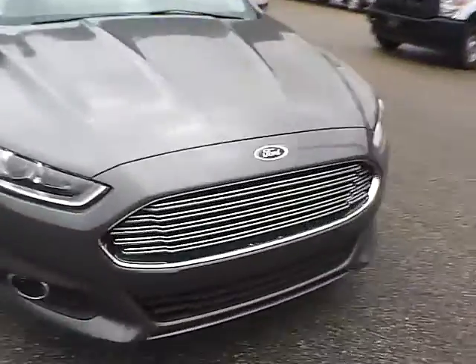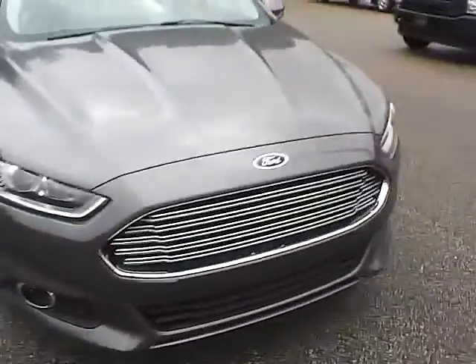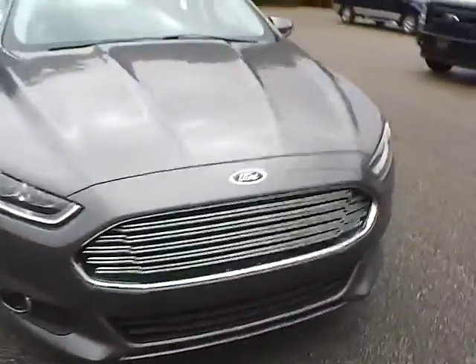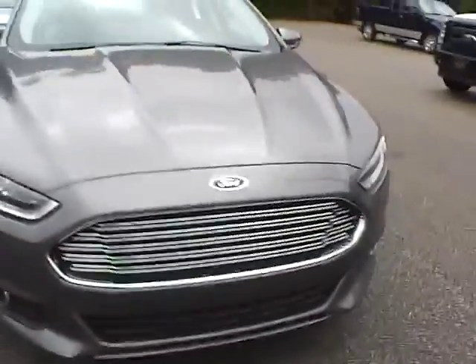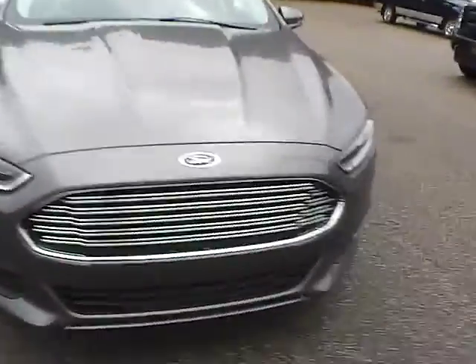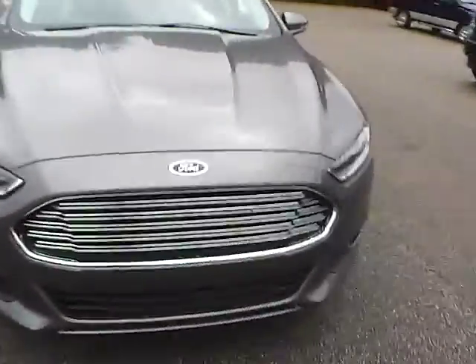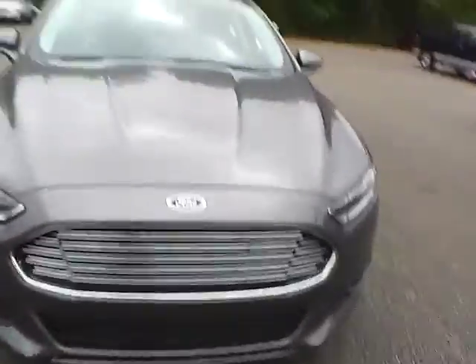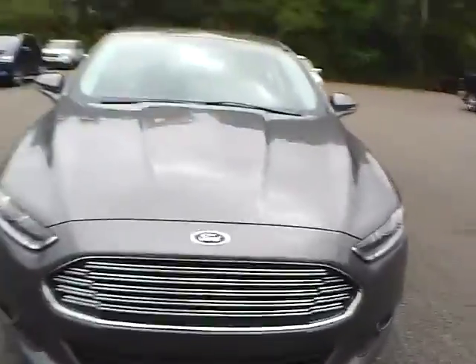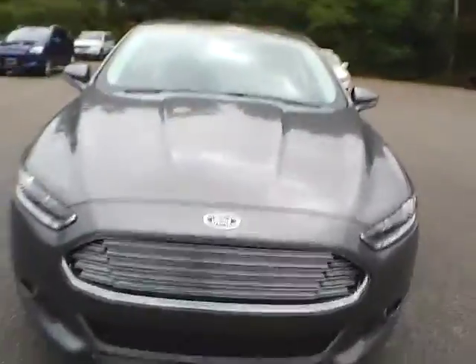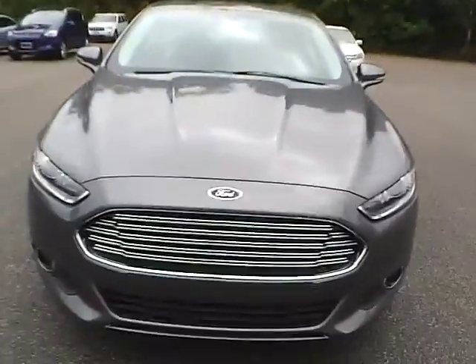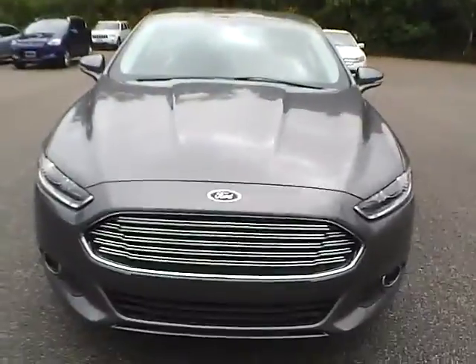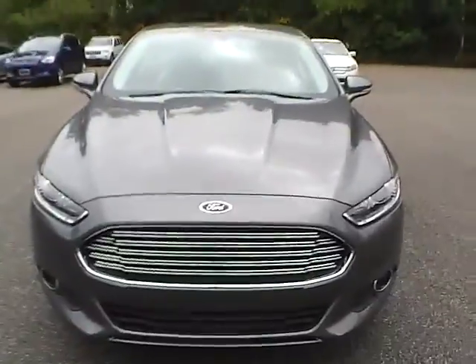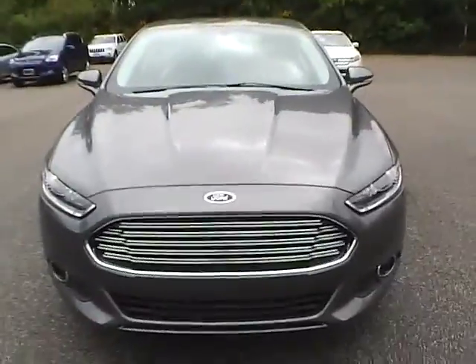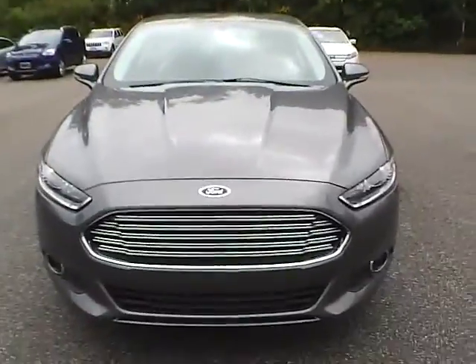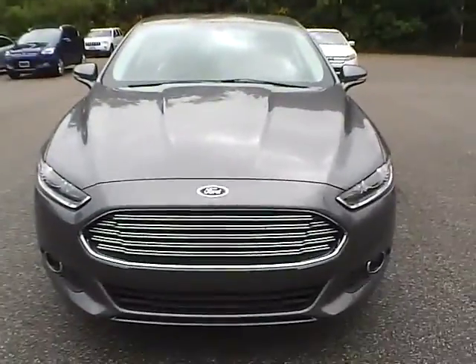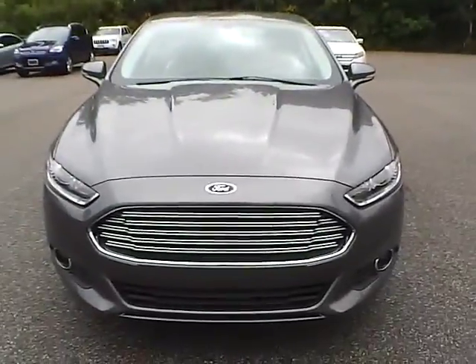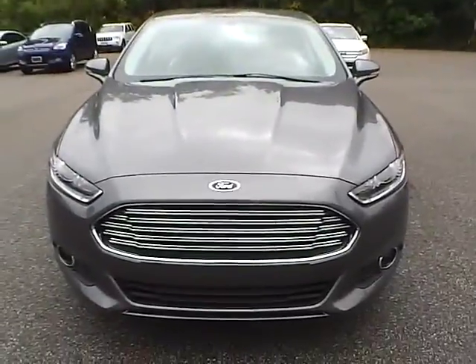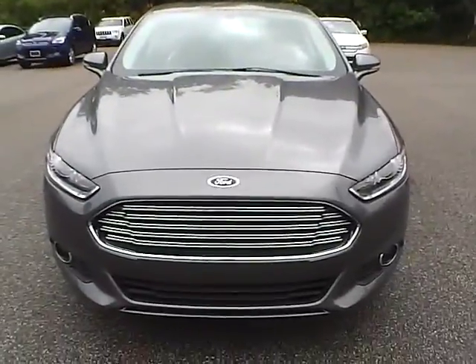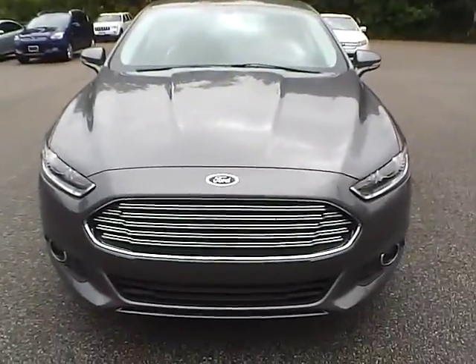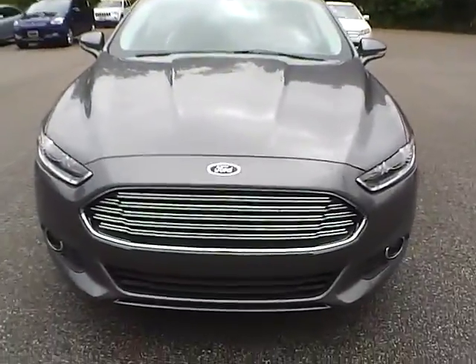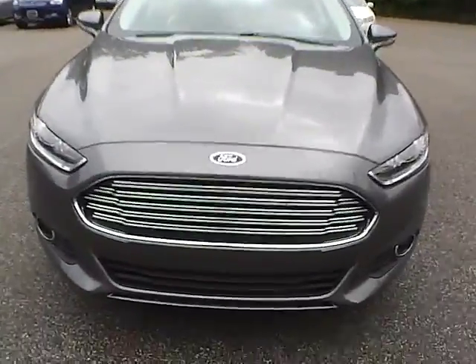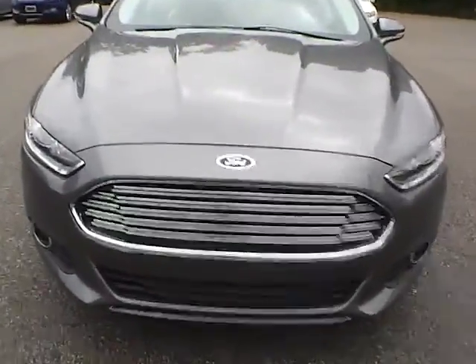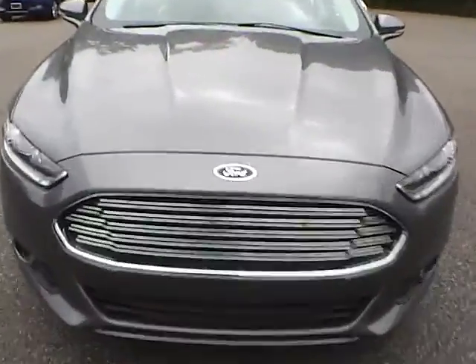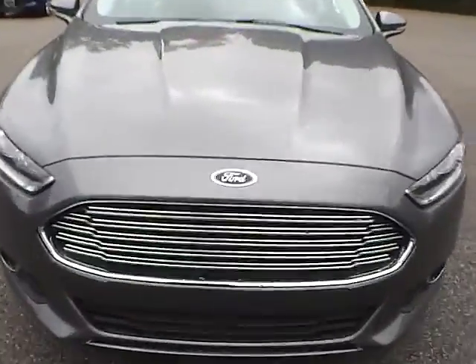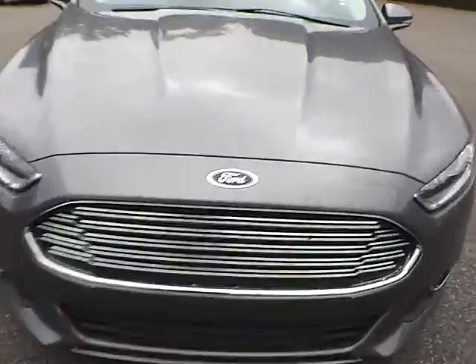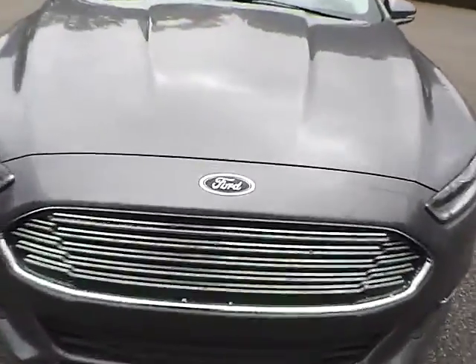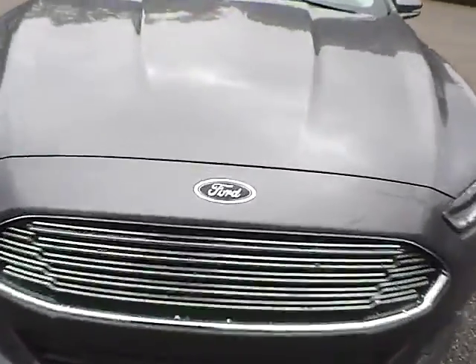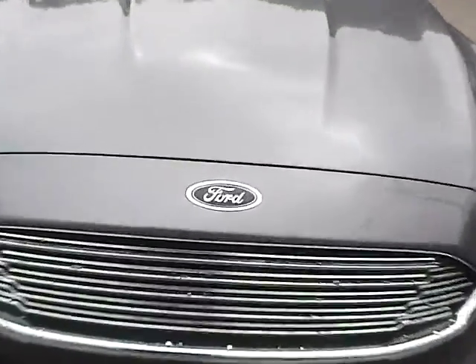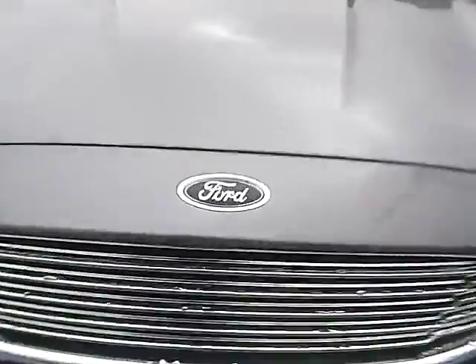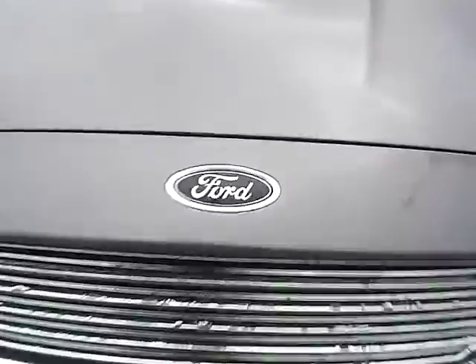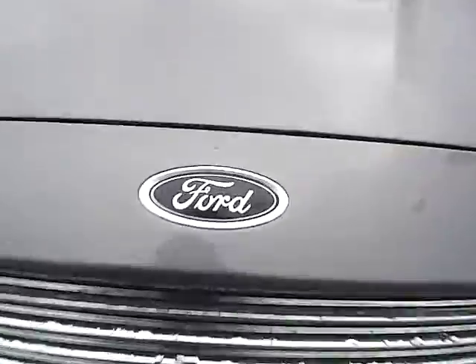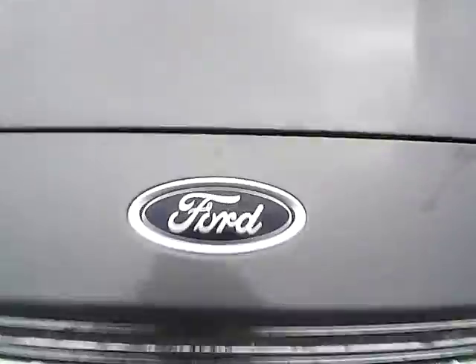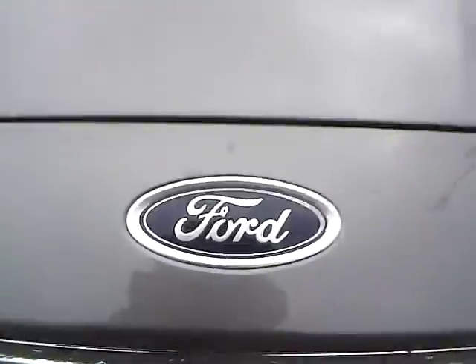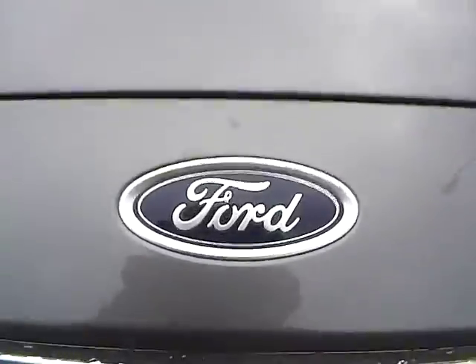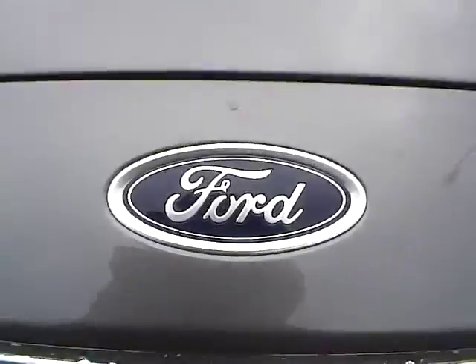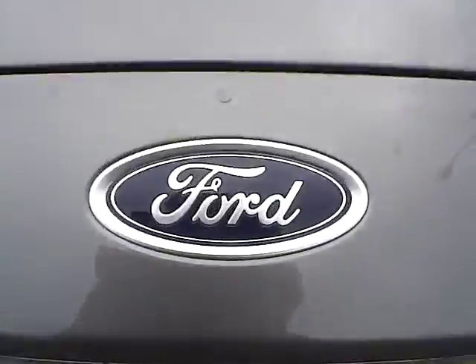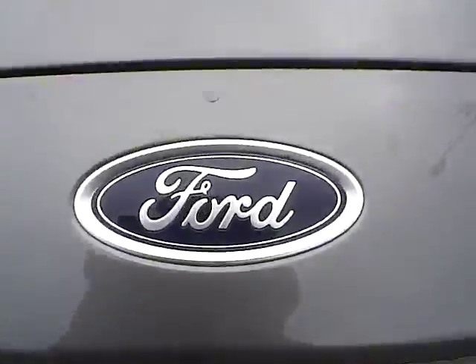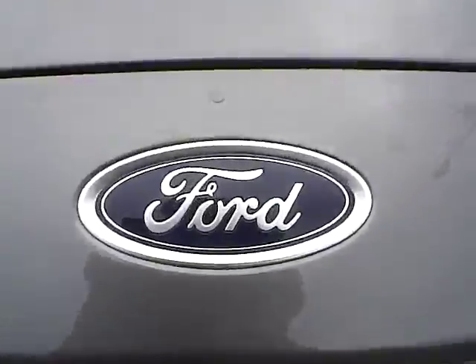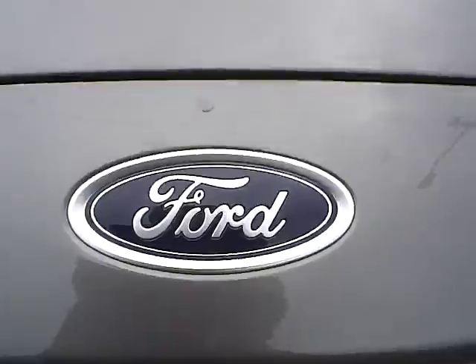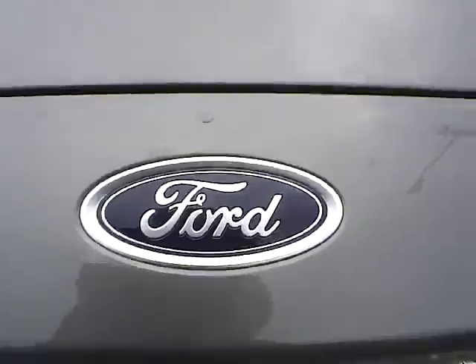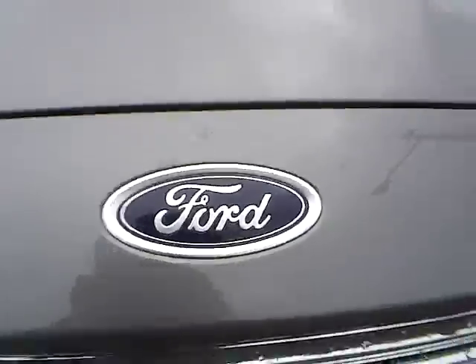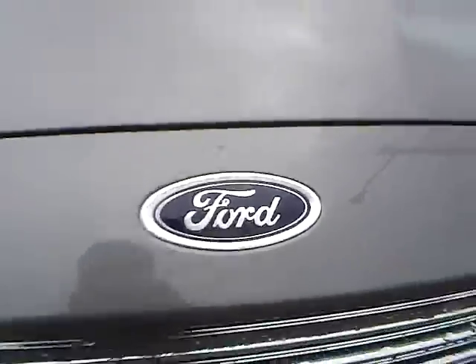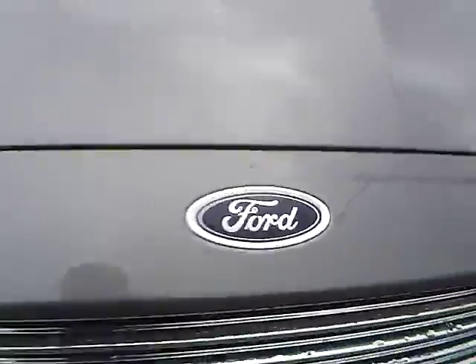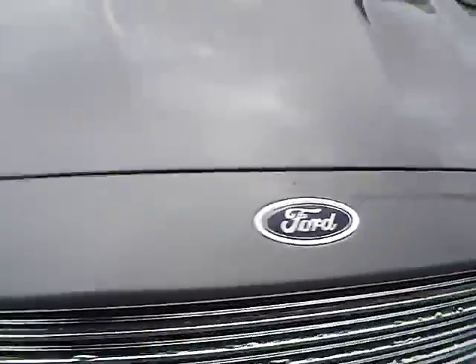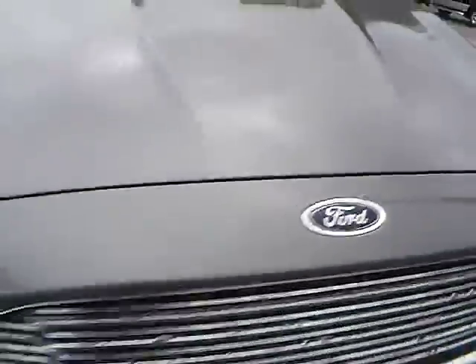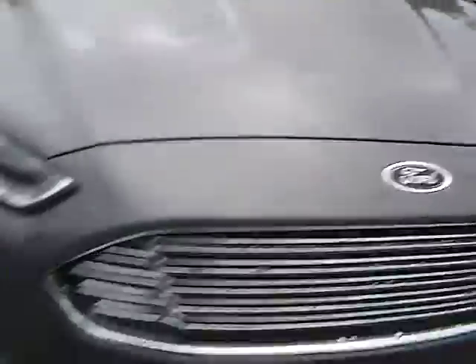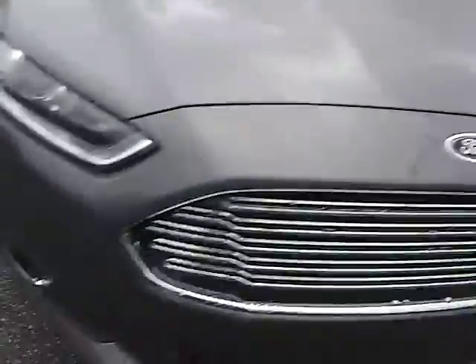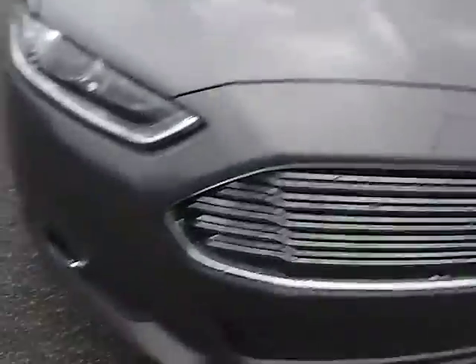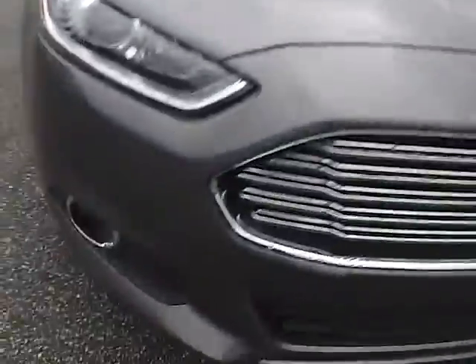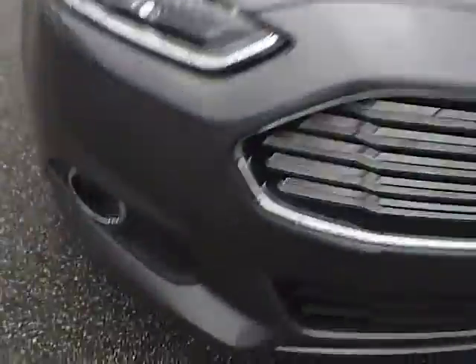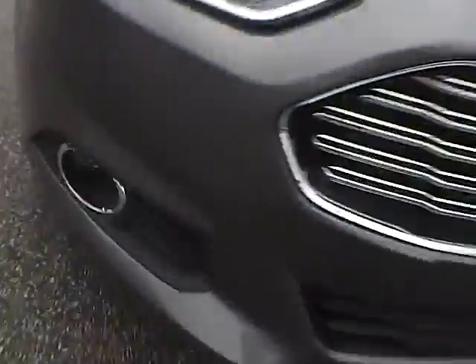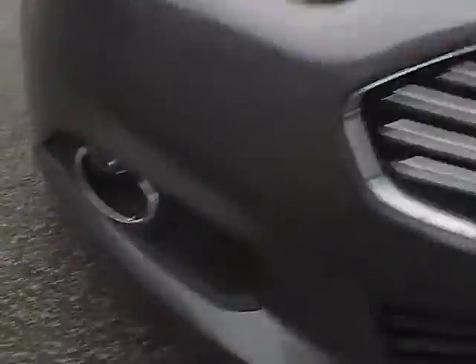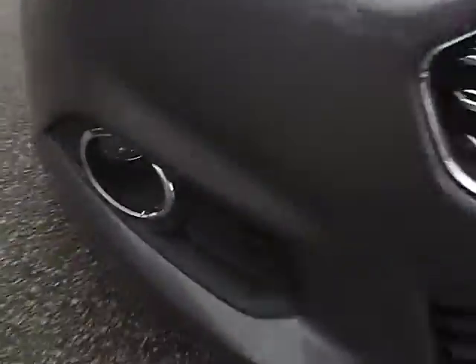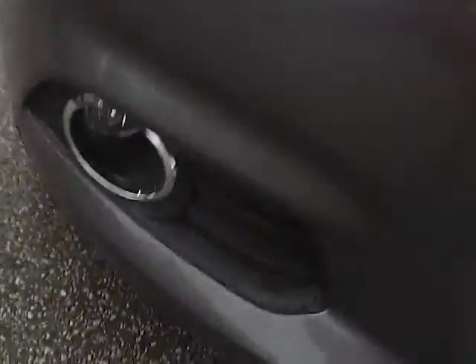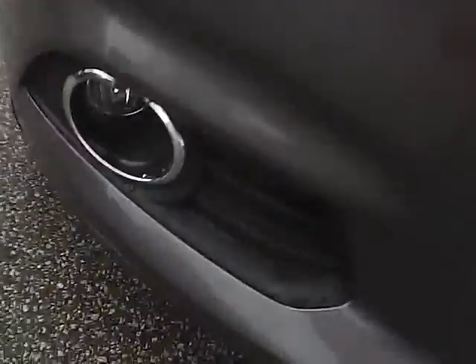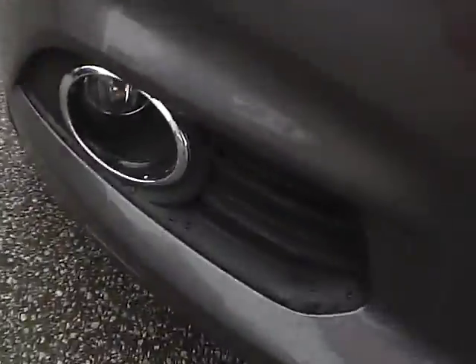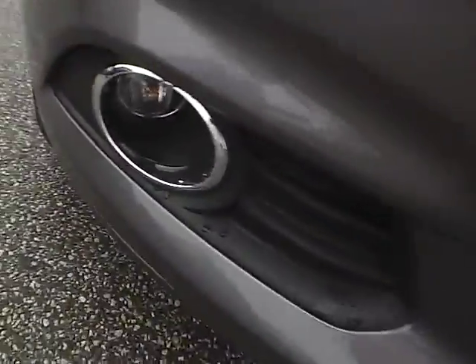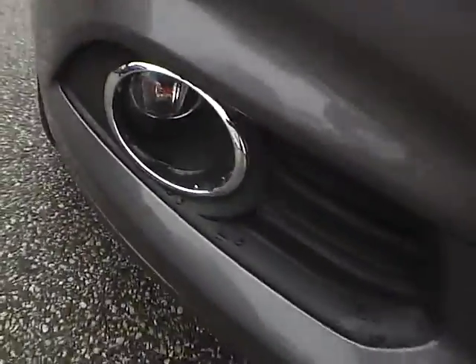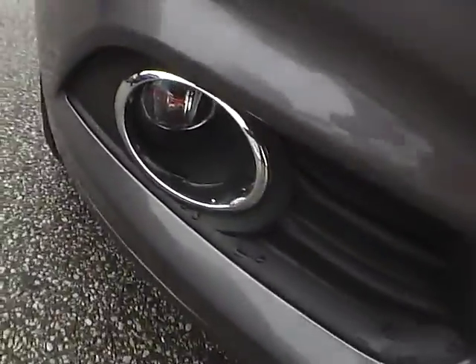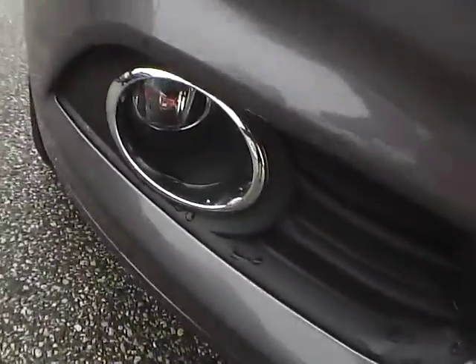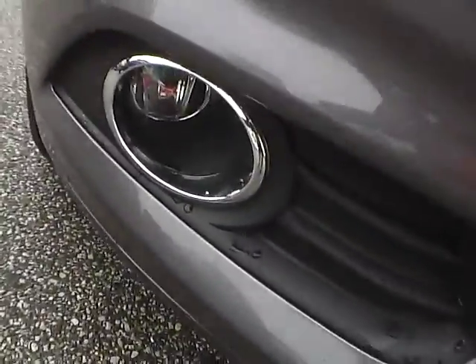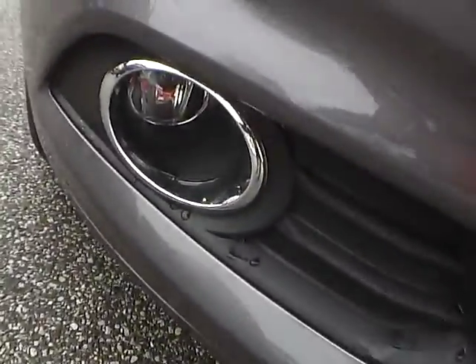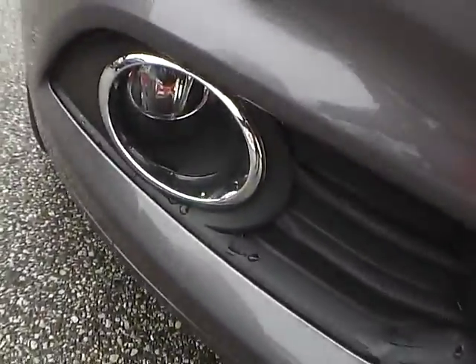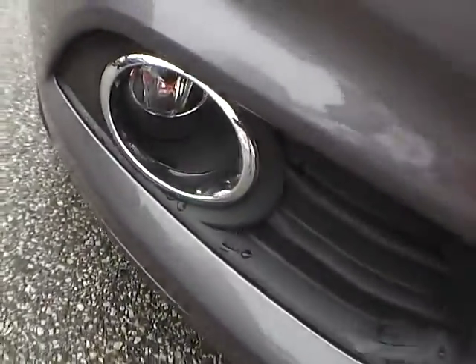As for the front of the vehicle, we have the Ford badge in the middle. We also have fog lights.